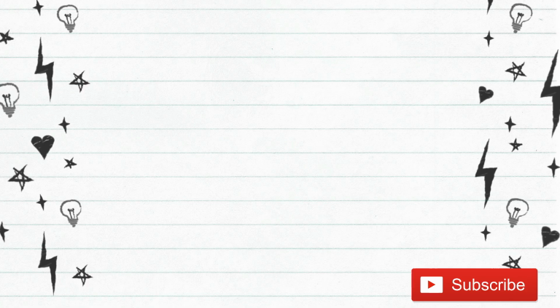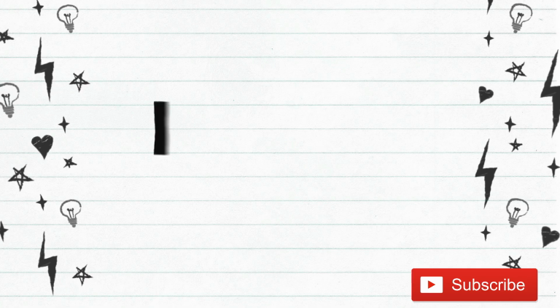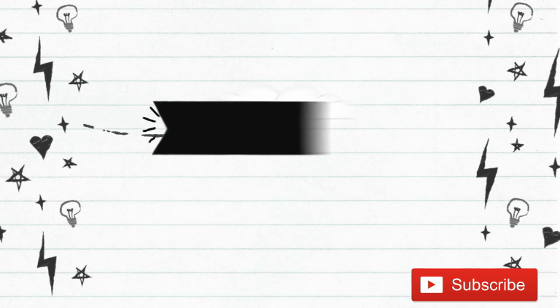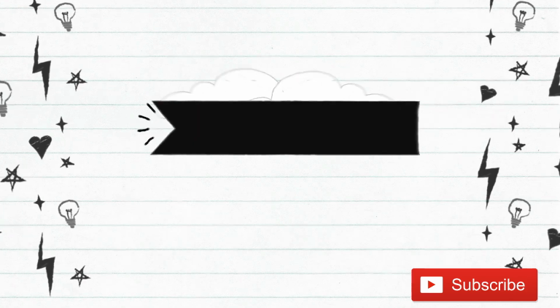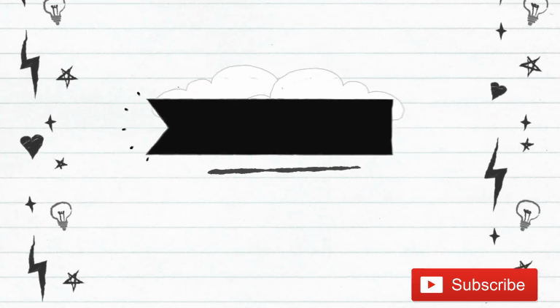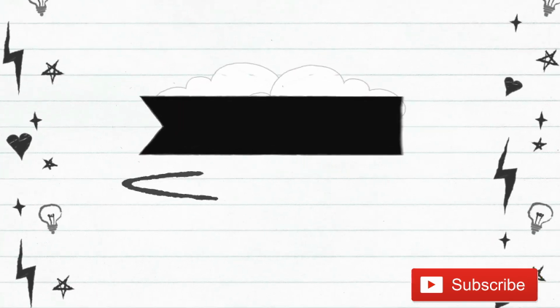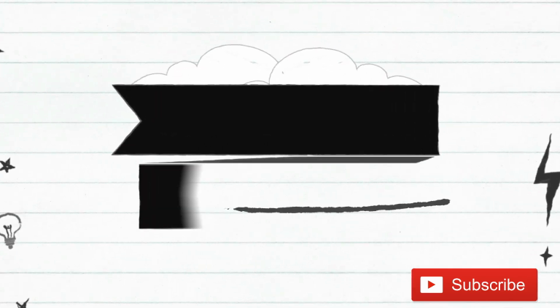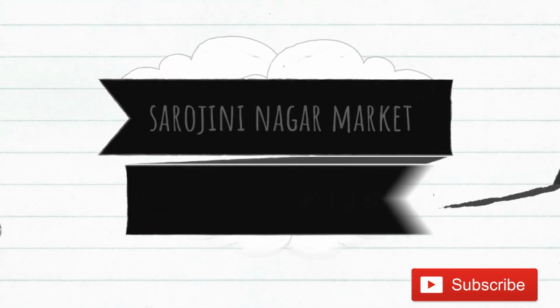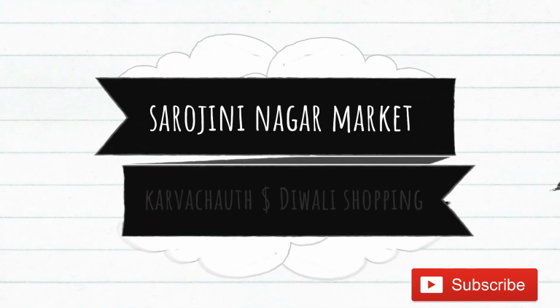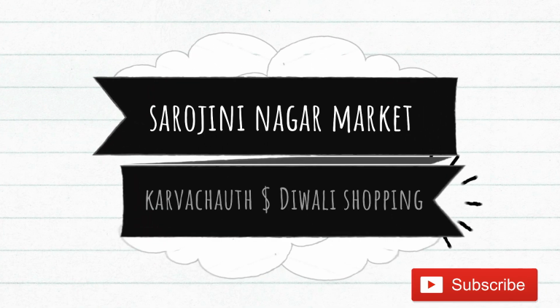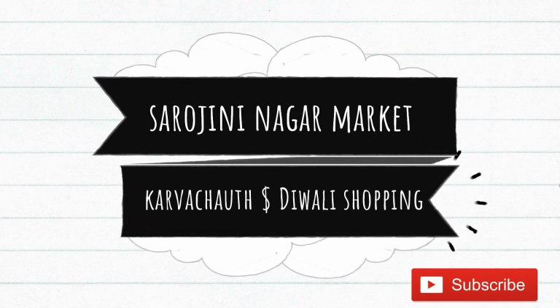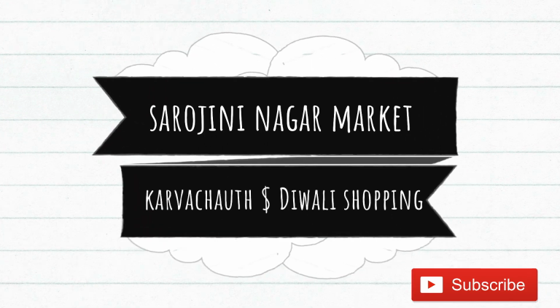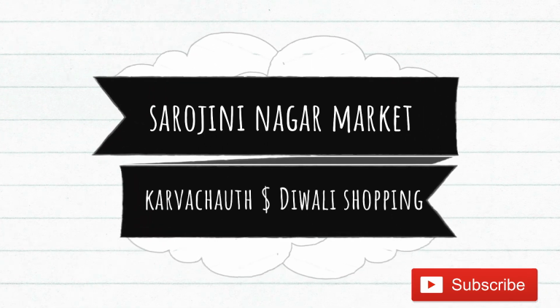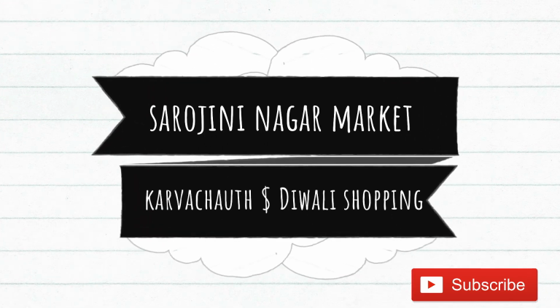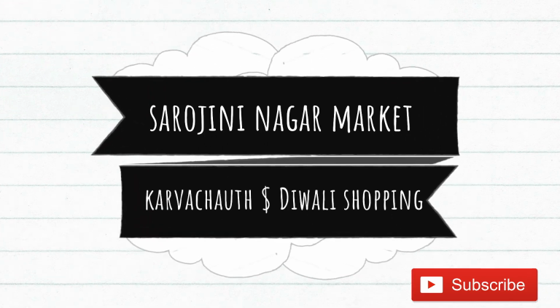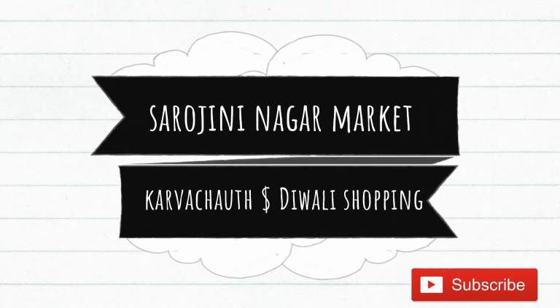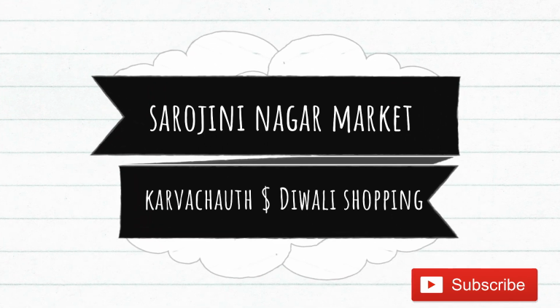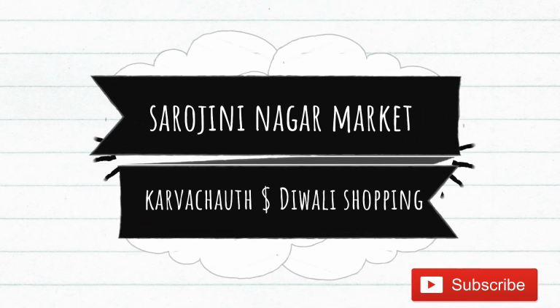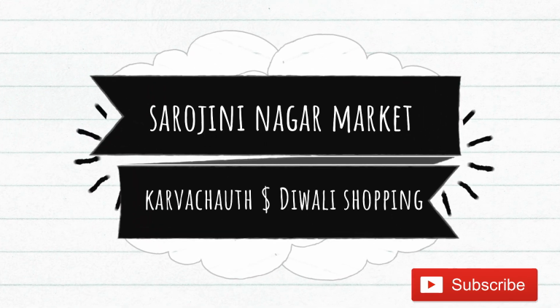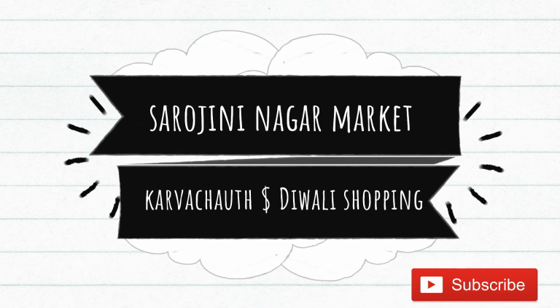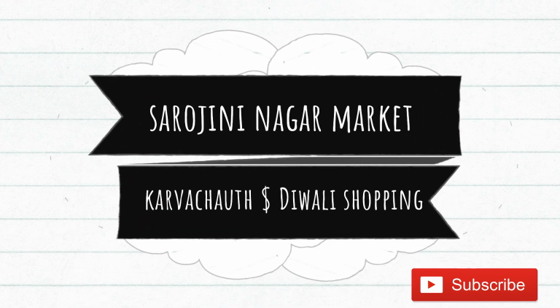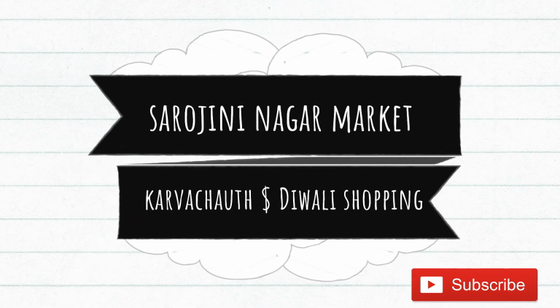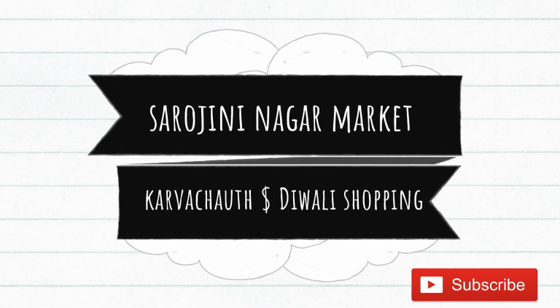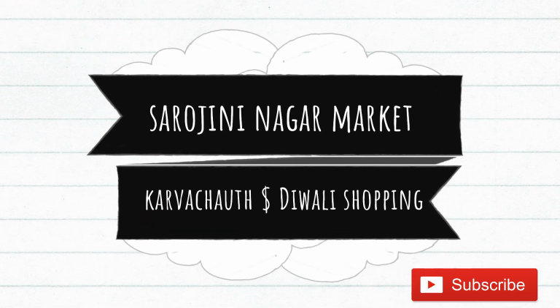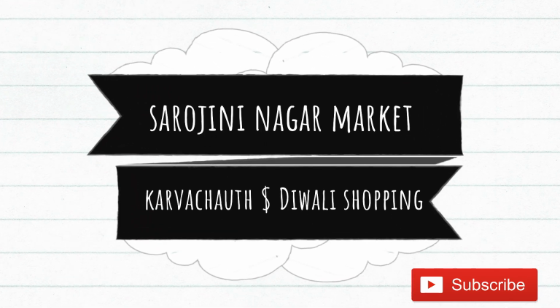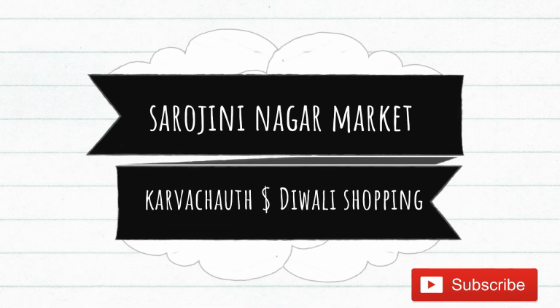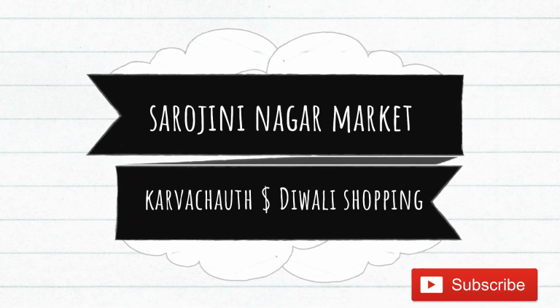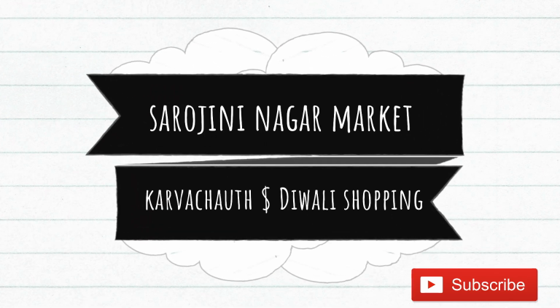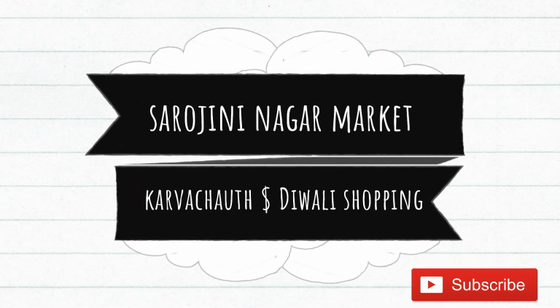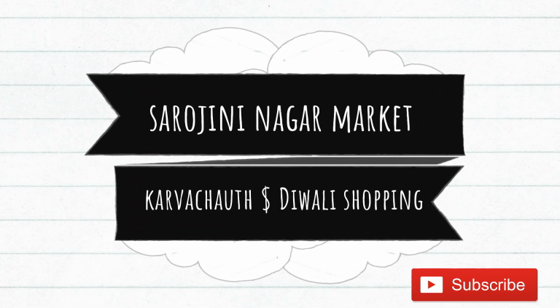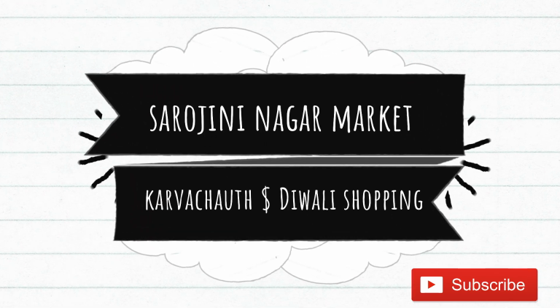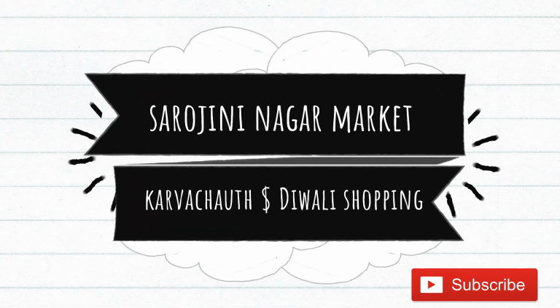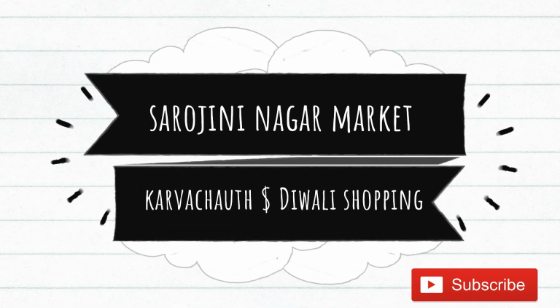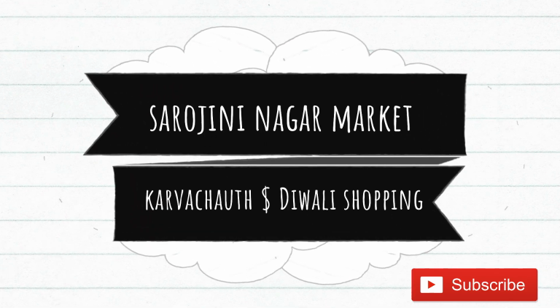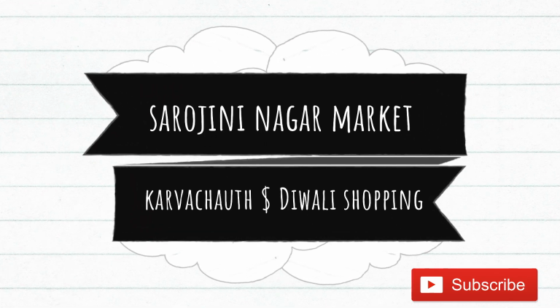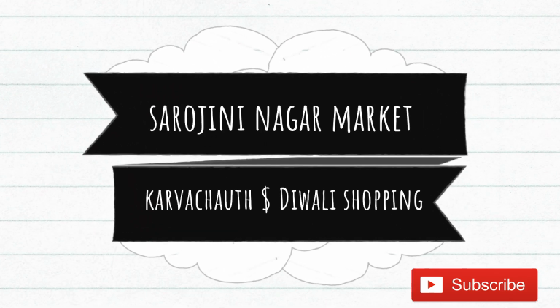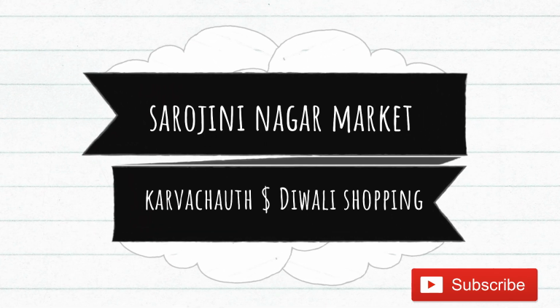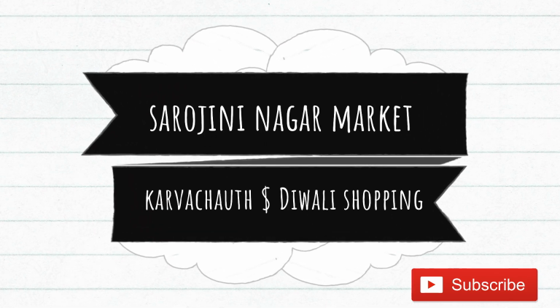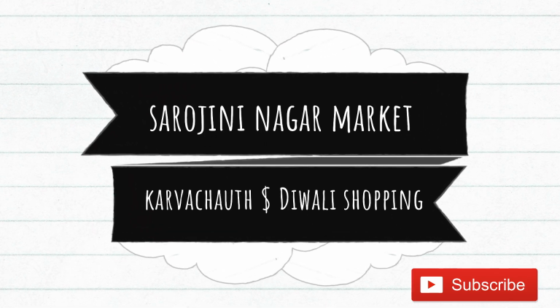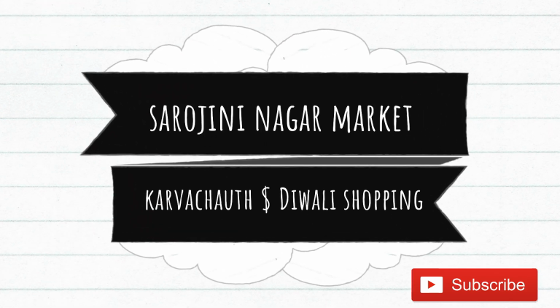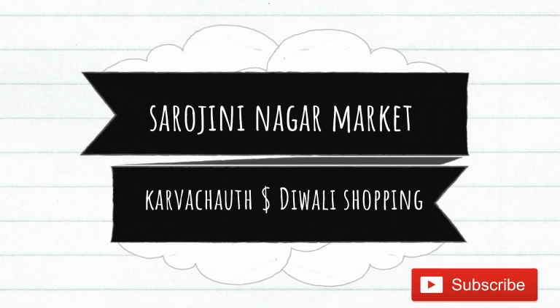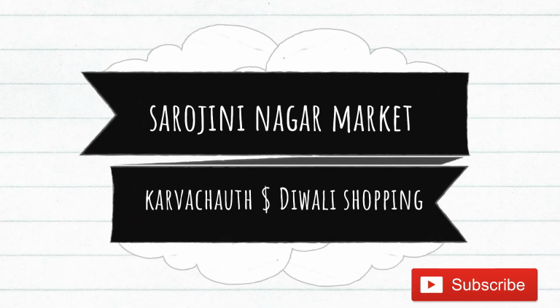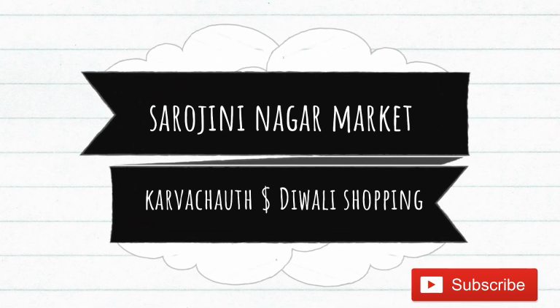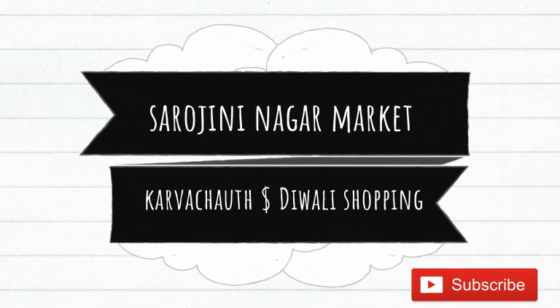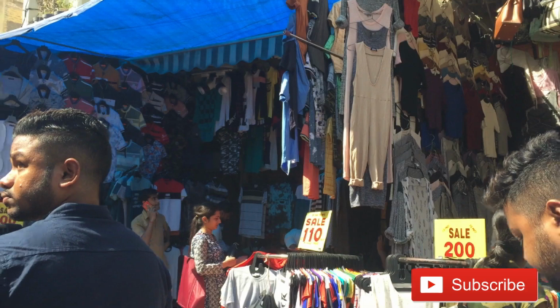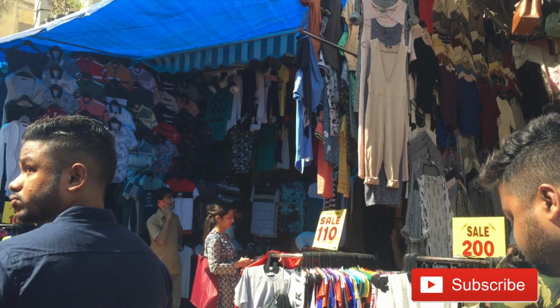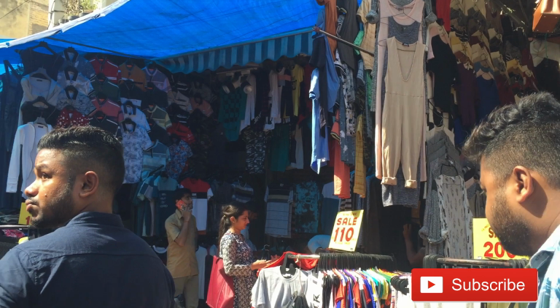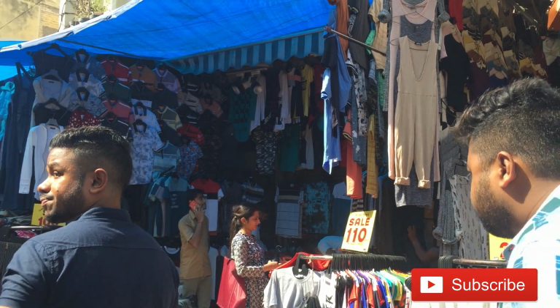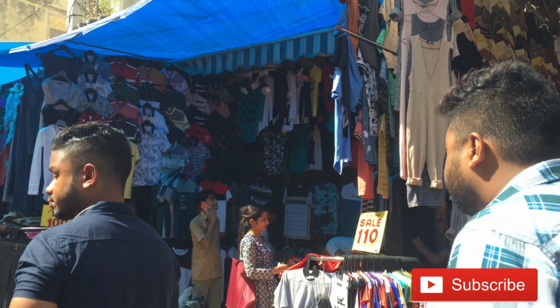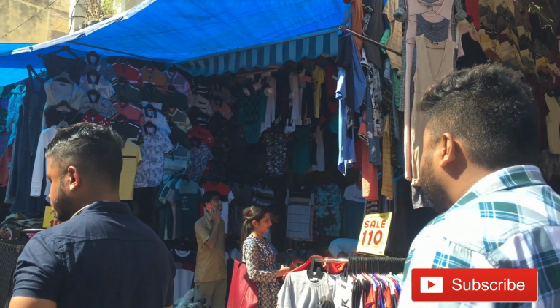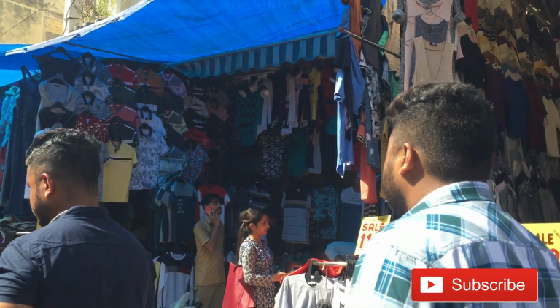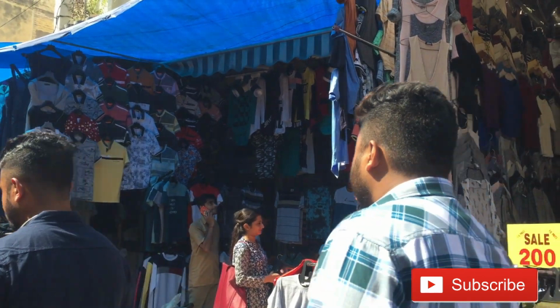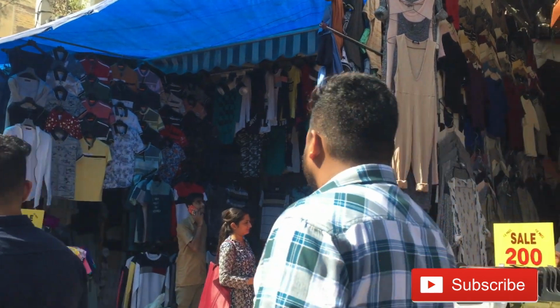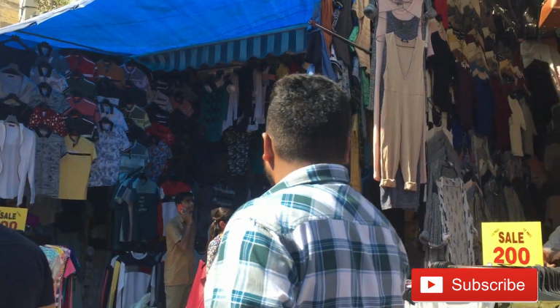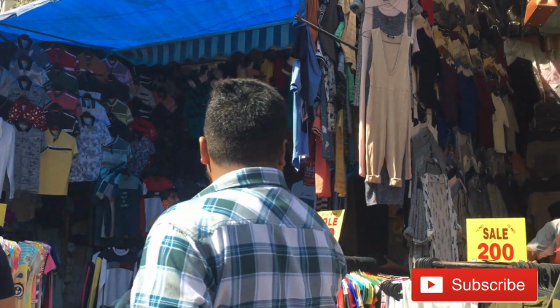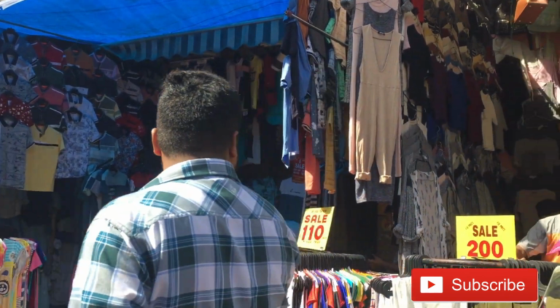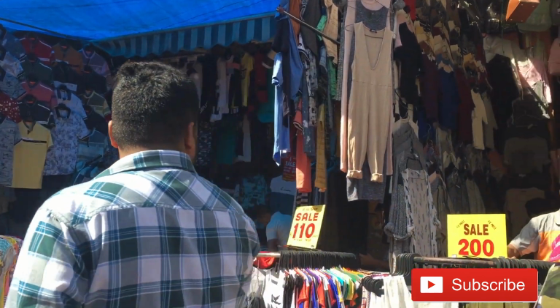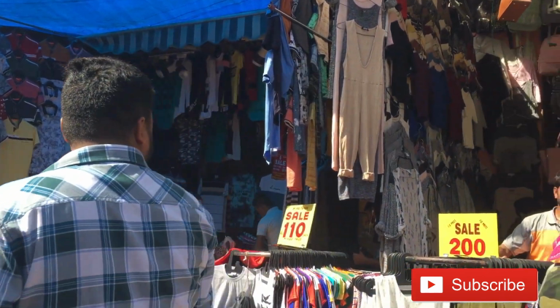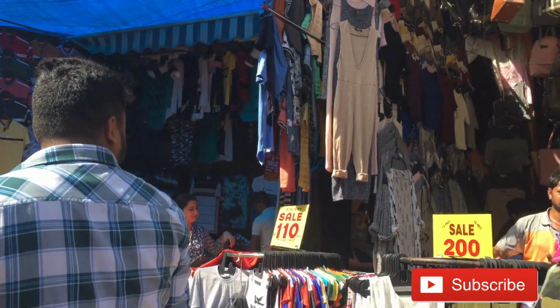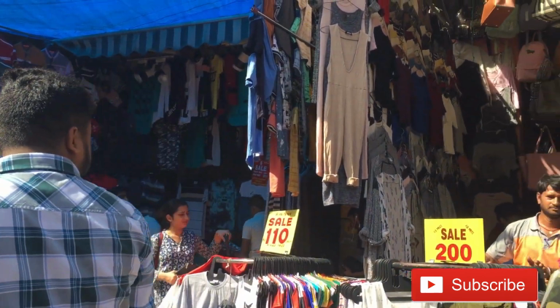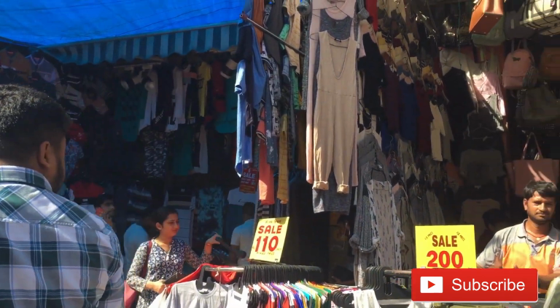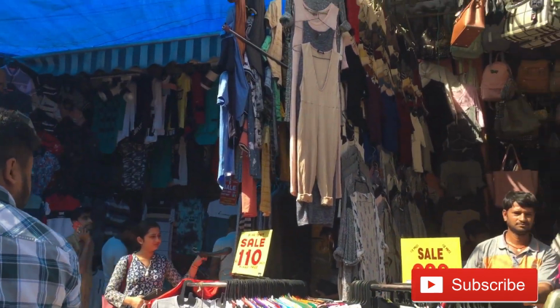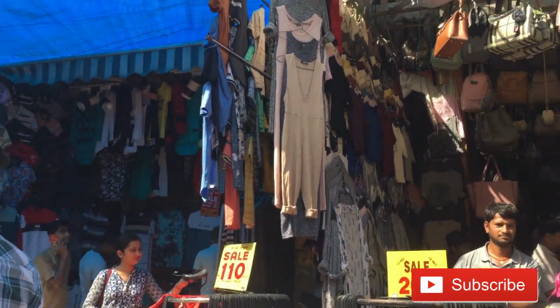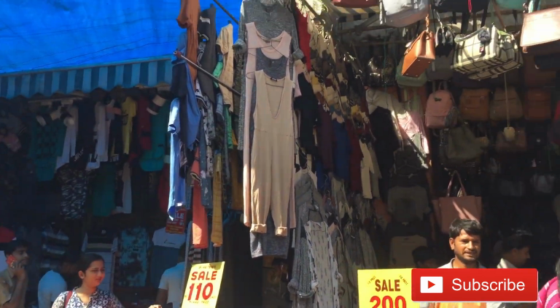Hi guys, so a few days back I went to Sarojini market which is in Delhi with my friend for some Karvachauth and Diwali shopping.